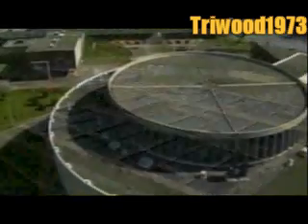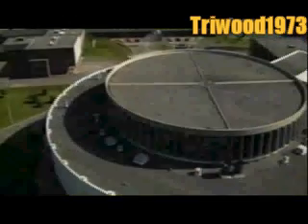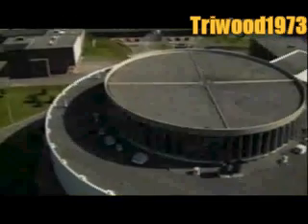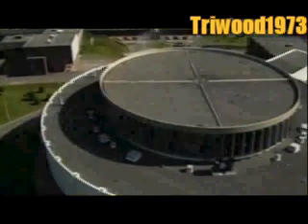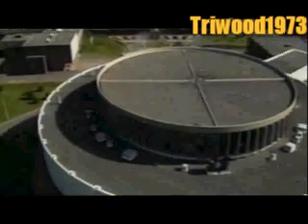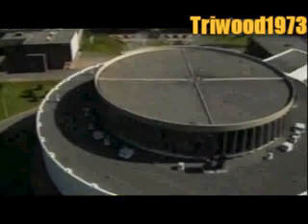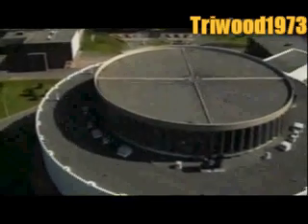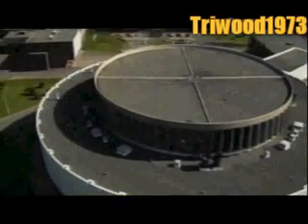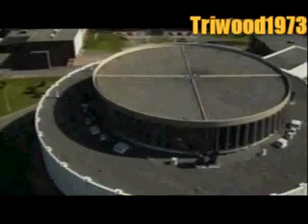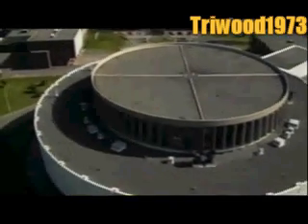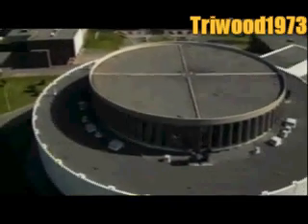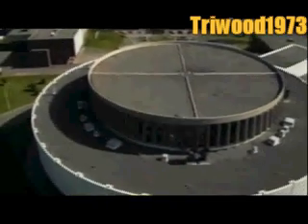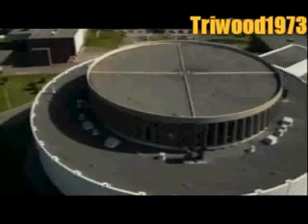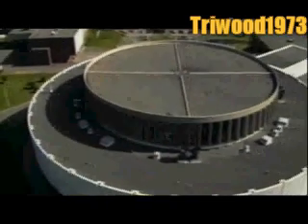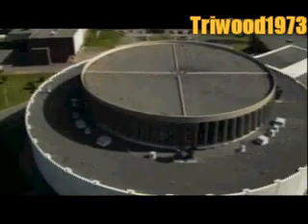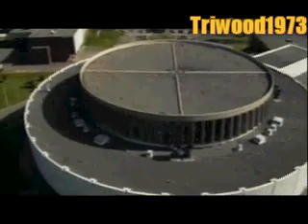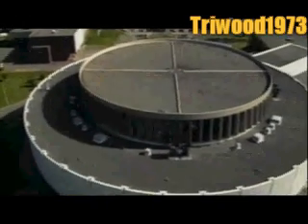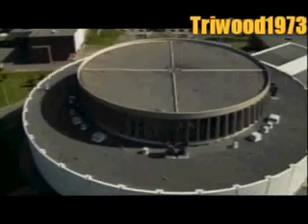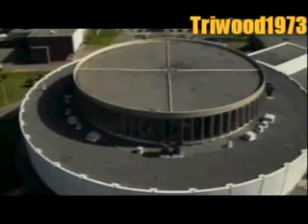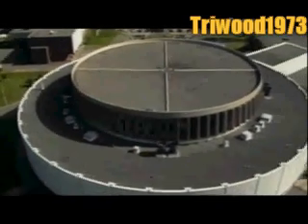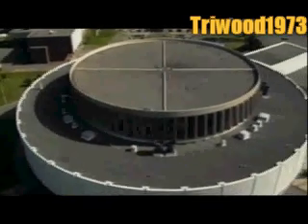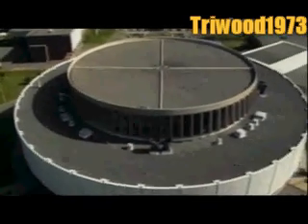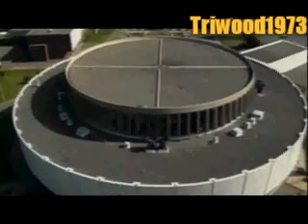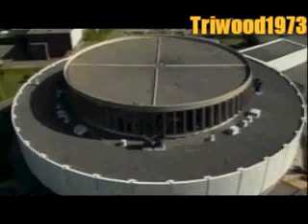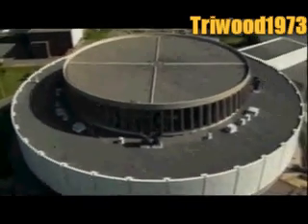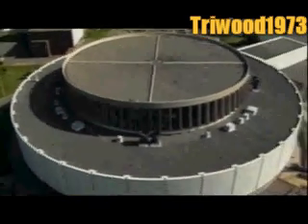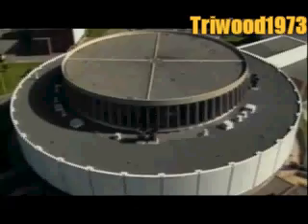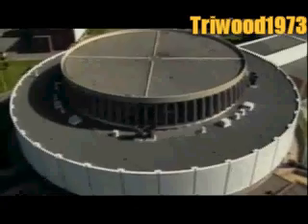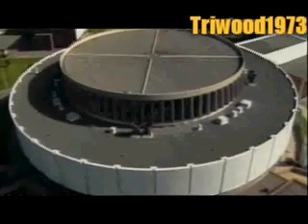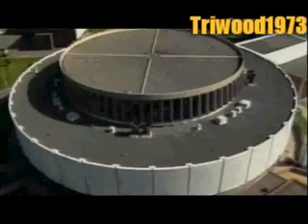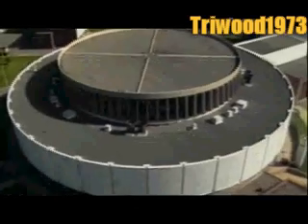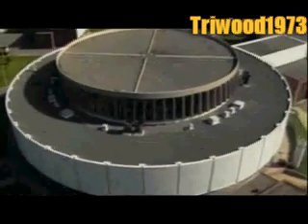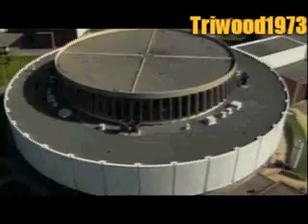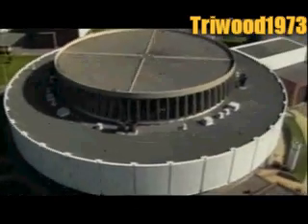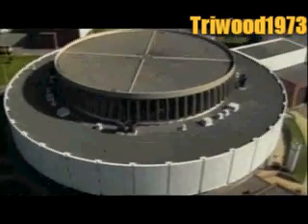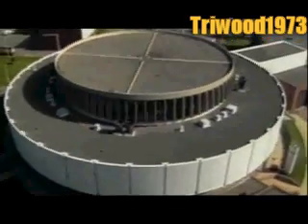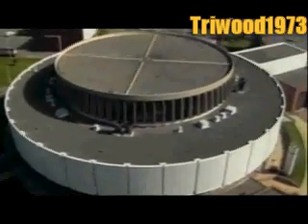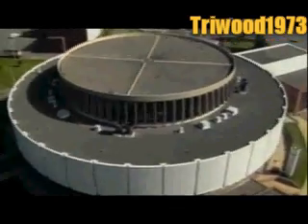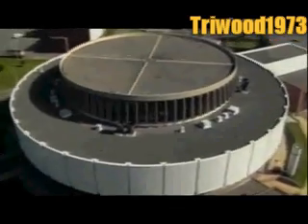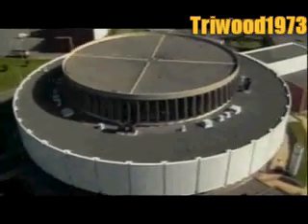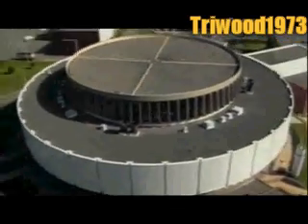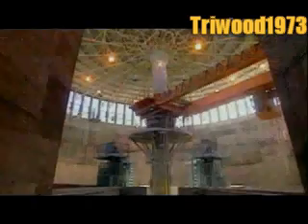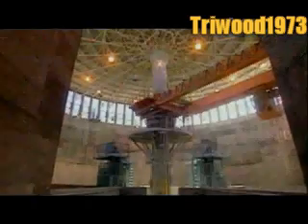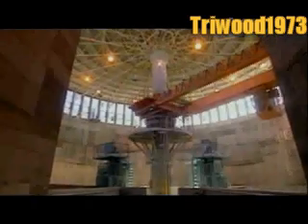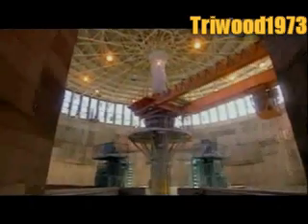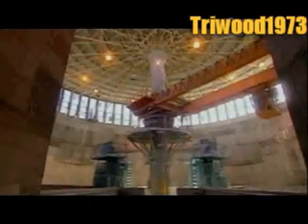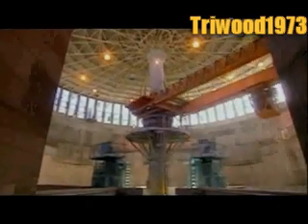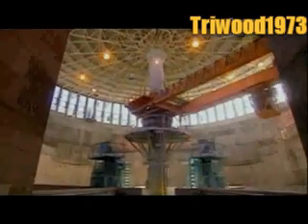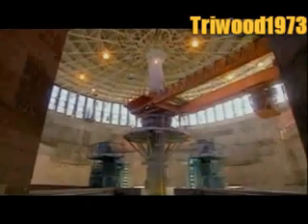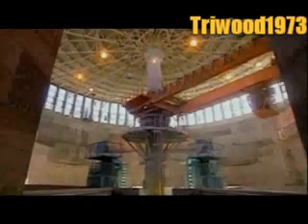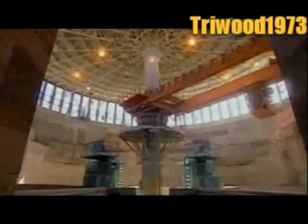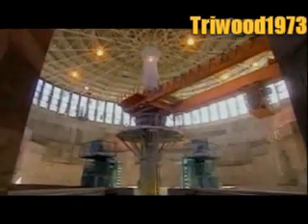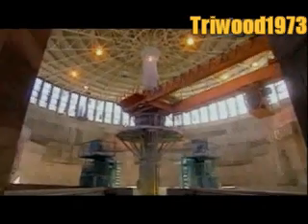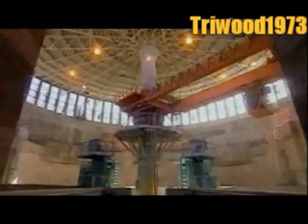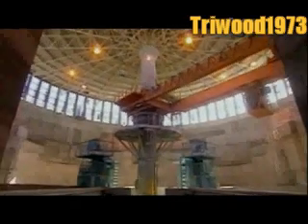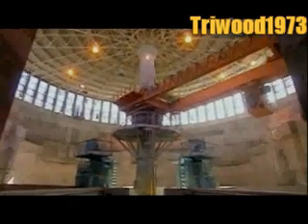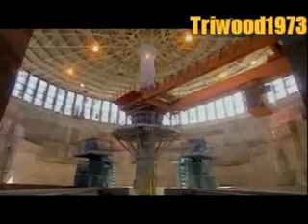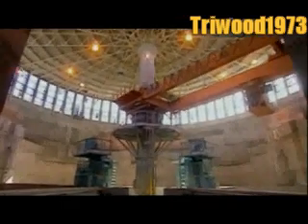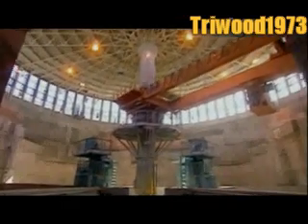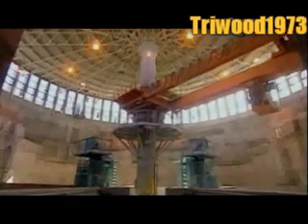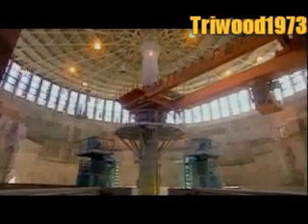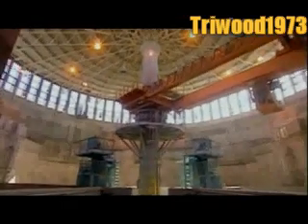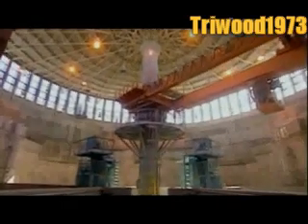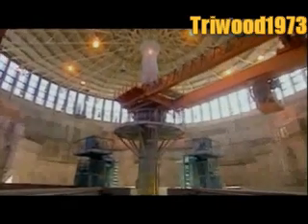The underground sewer network feeds into a regional interceptor, which is a kind of sewer highway that runs to the treatment plant.